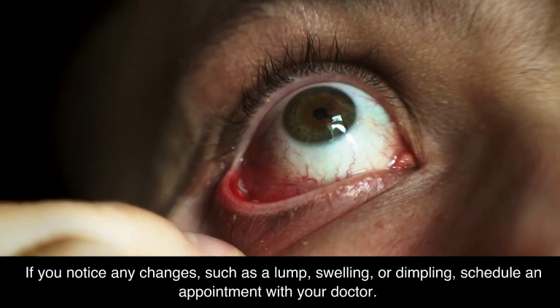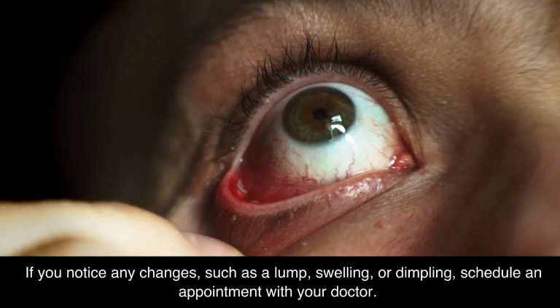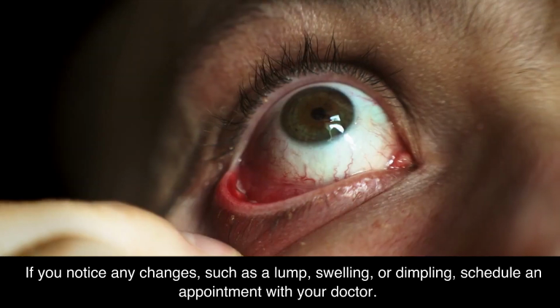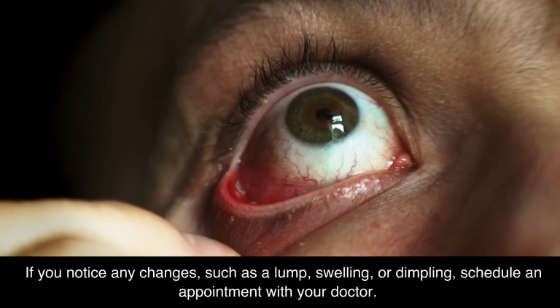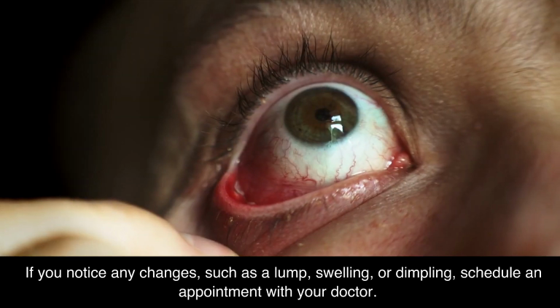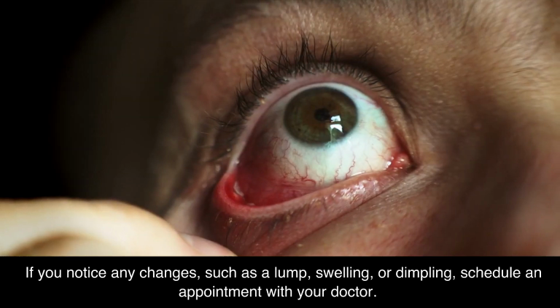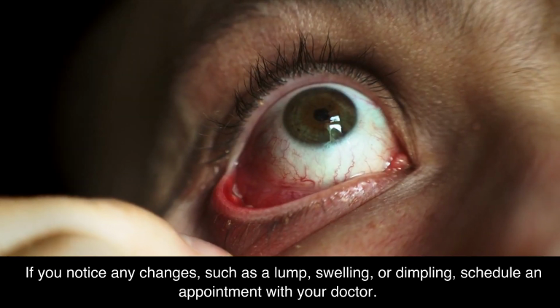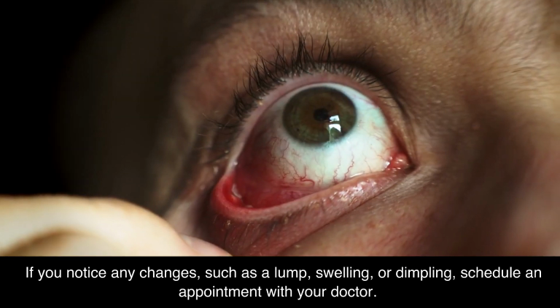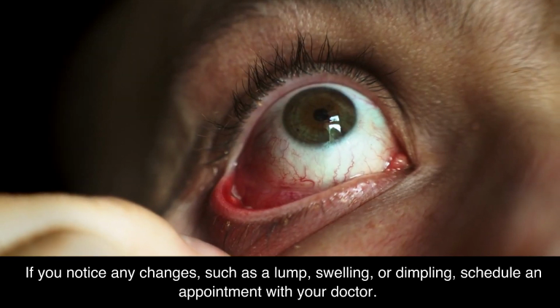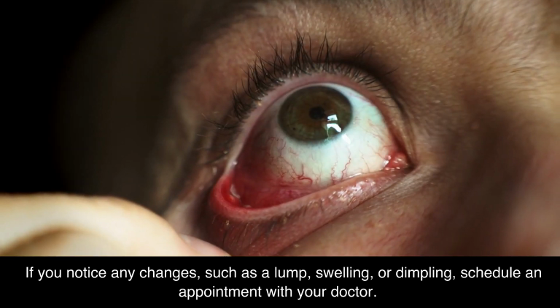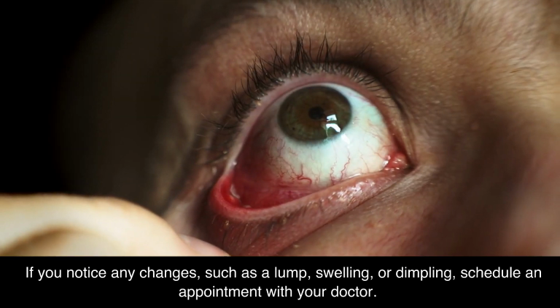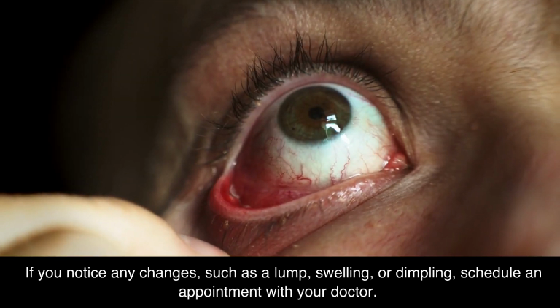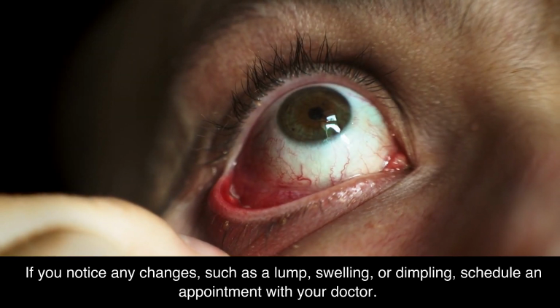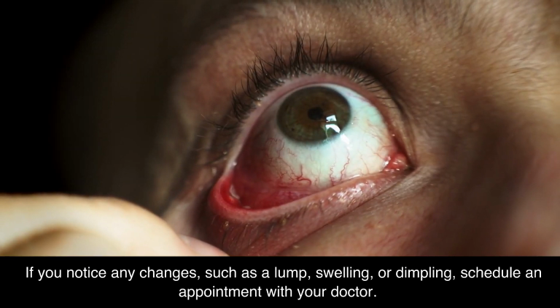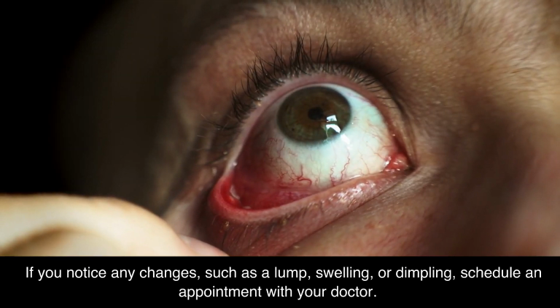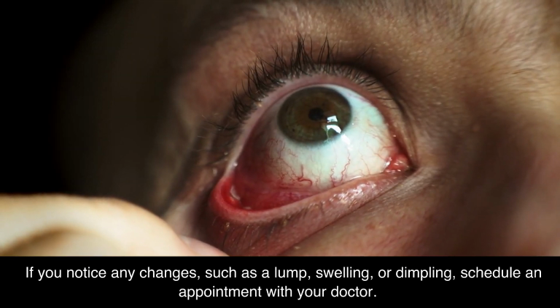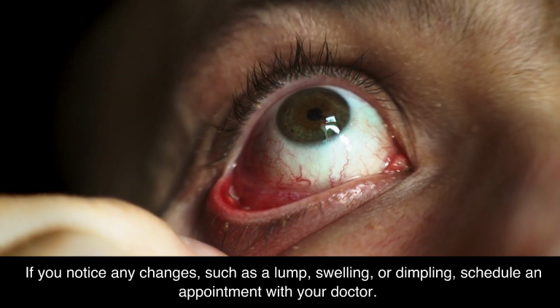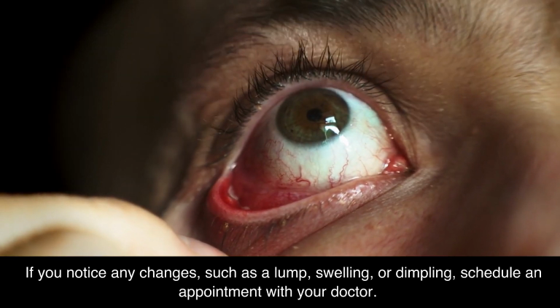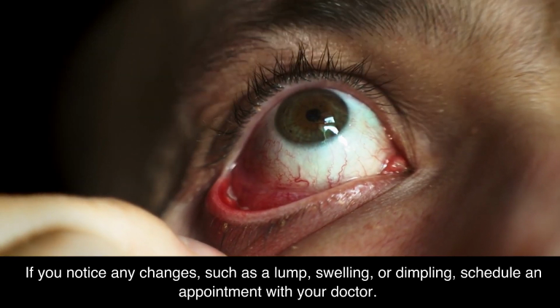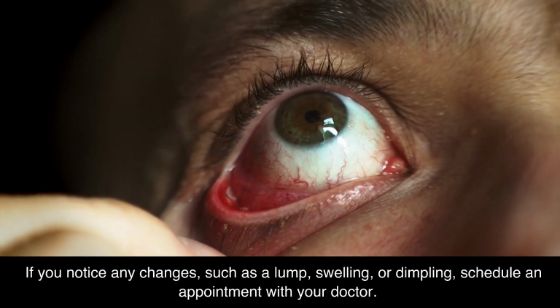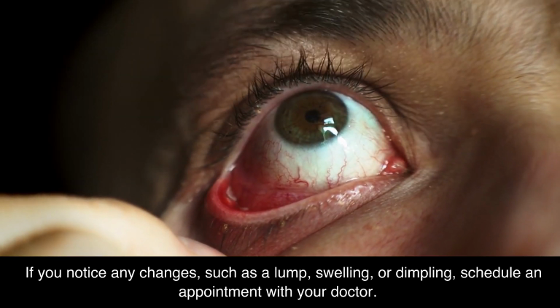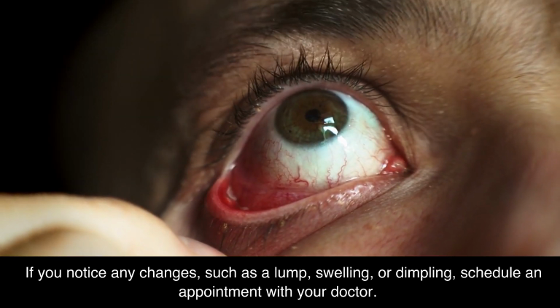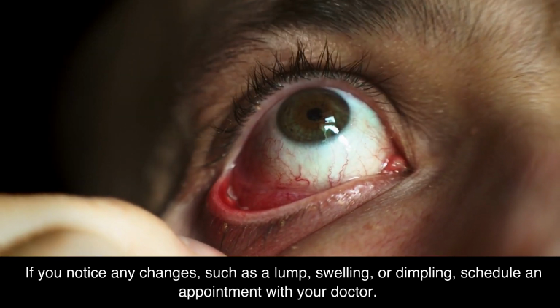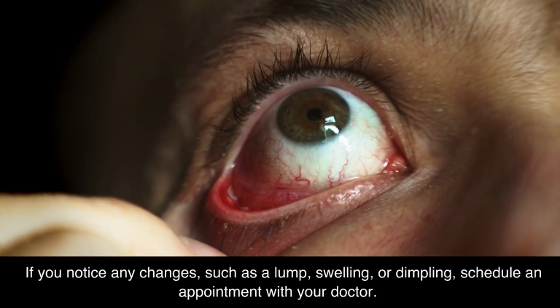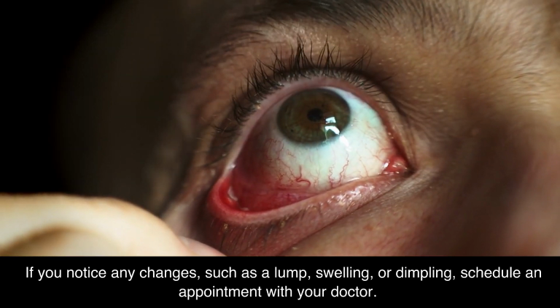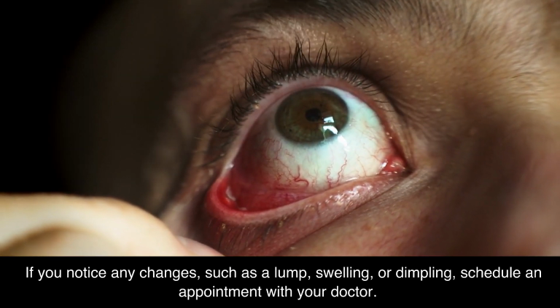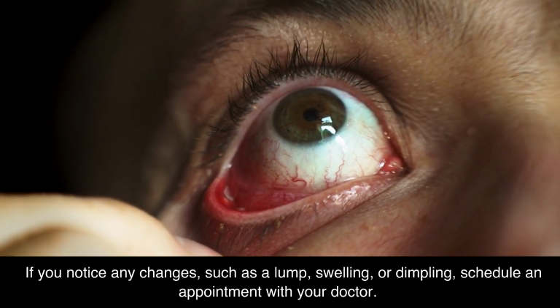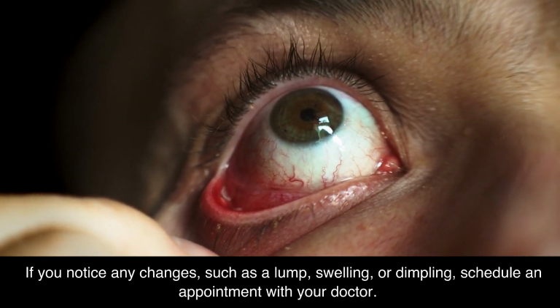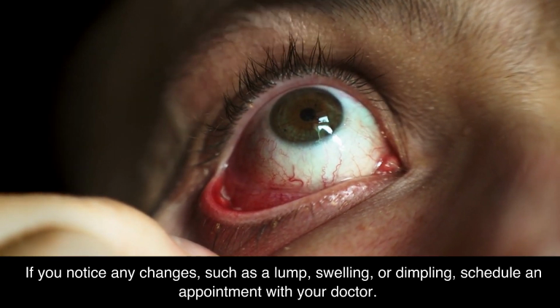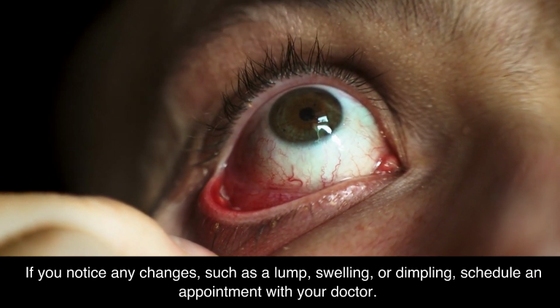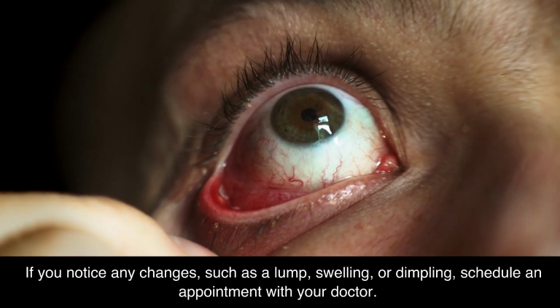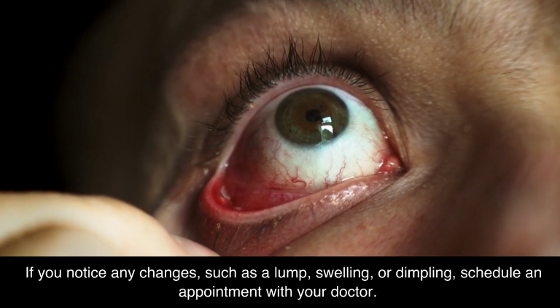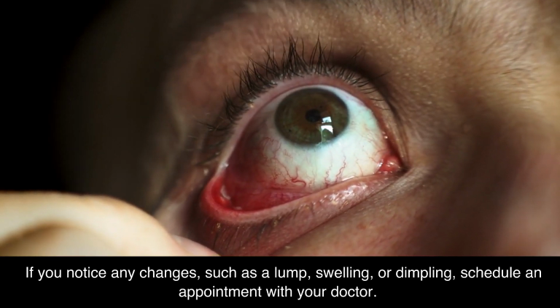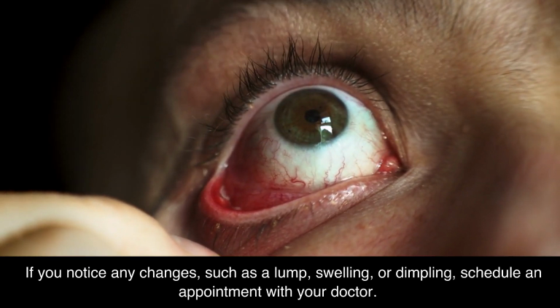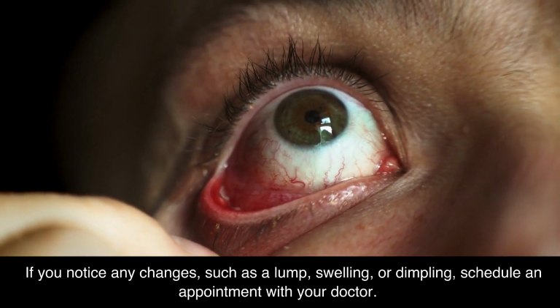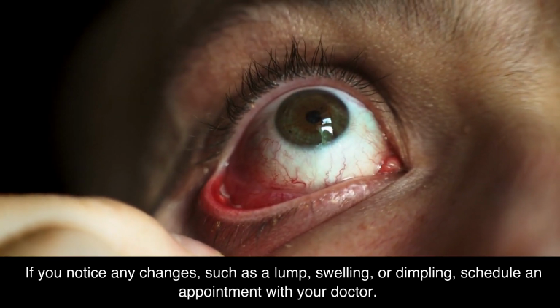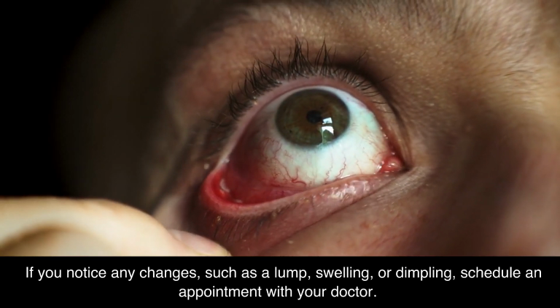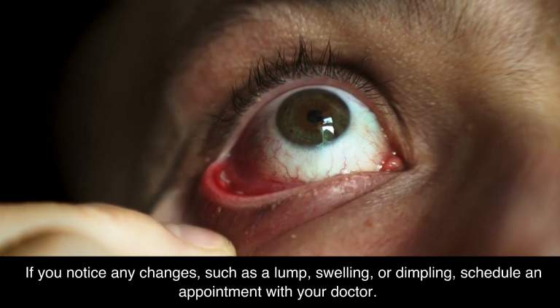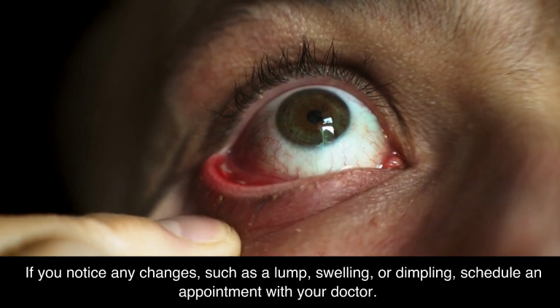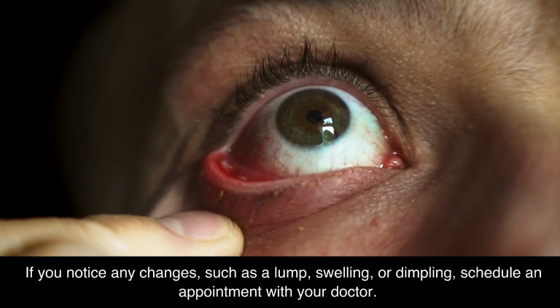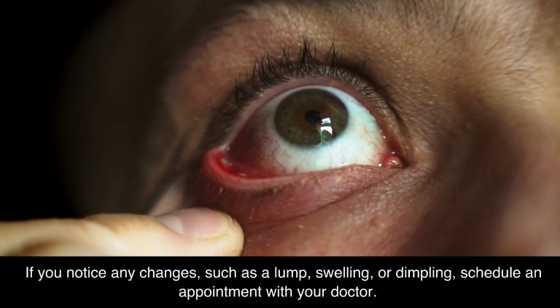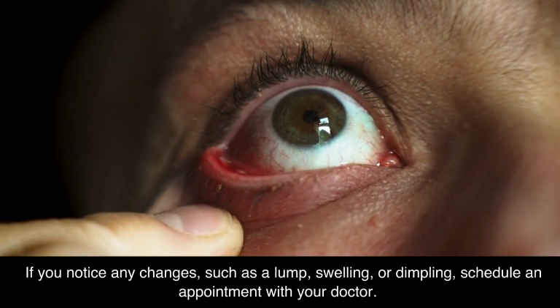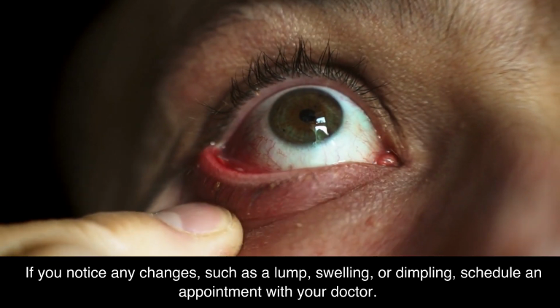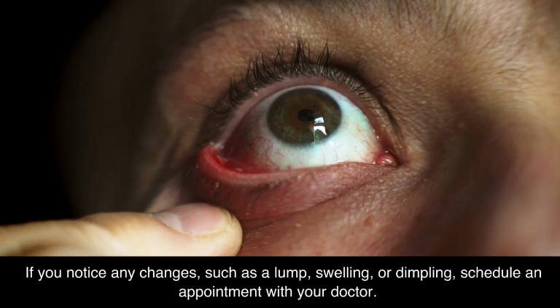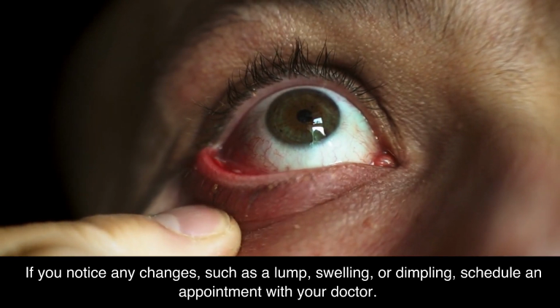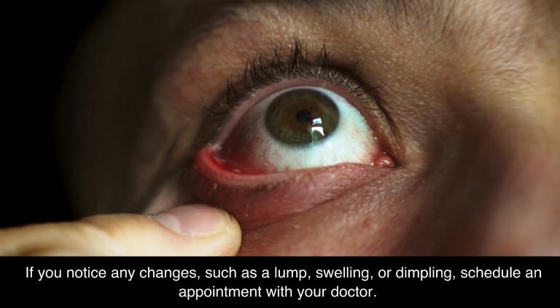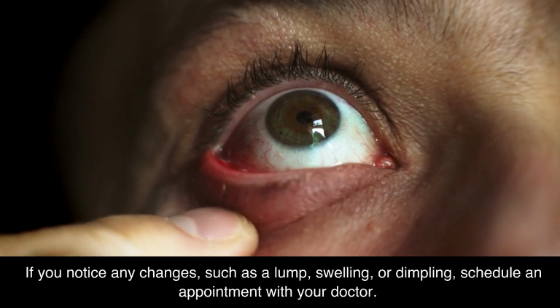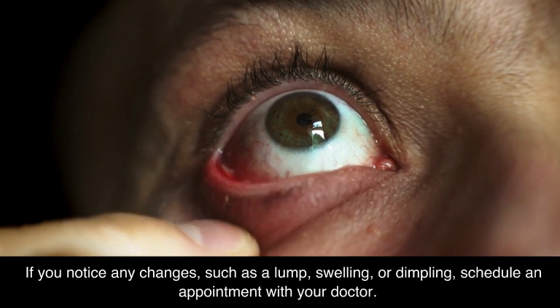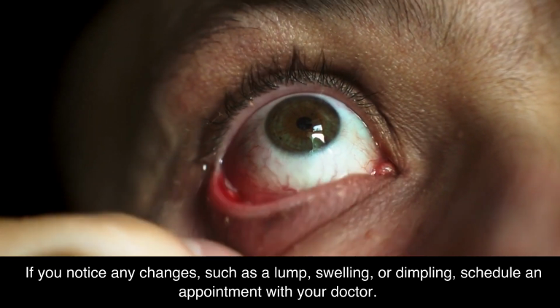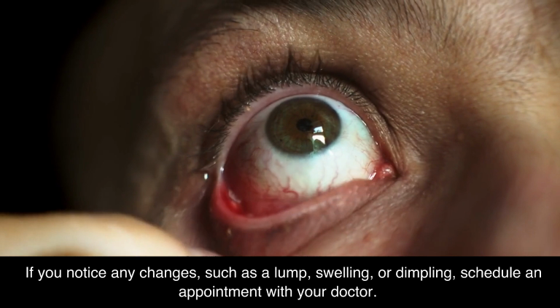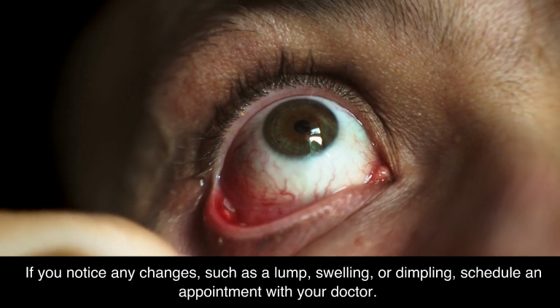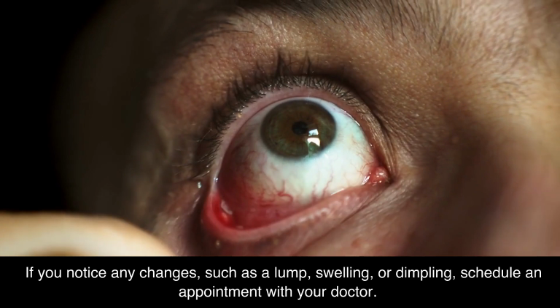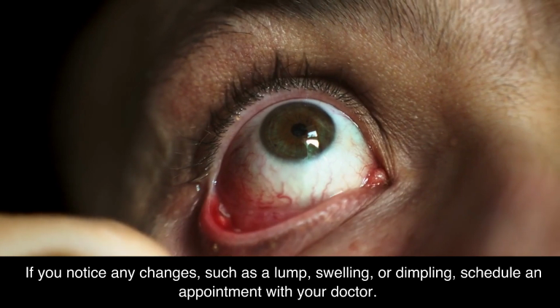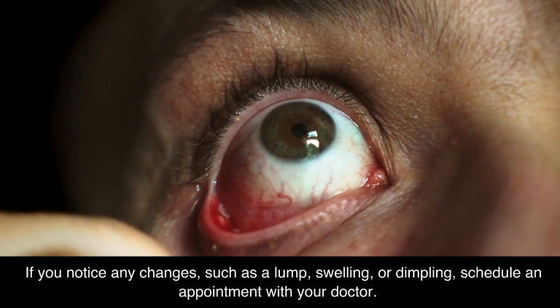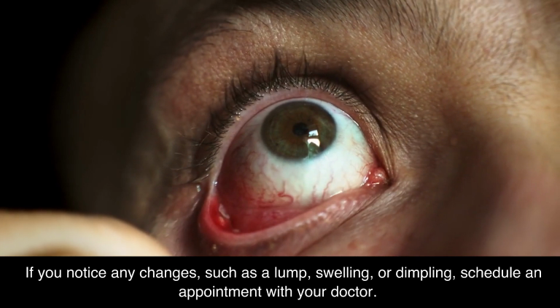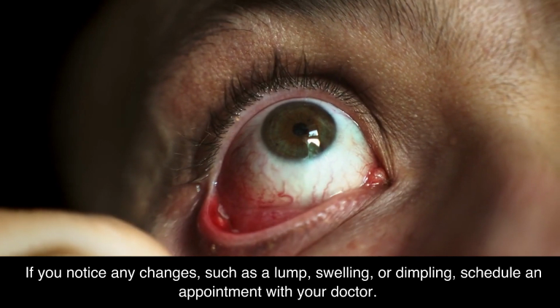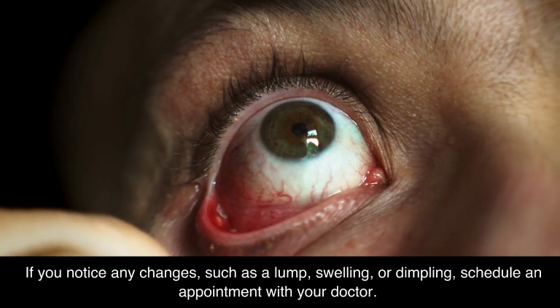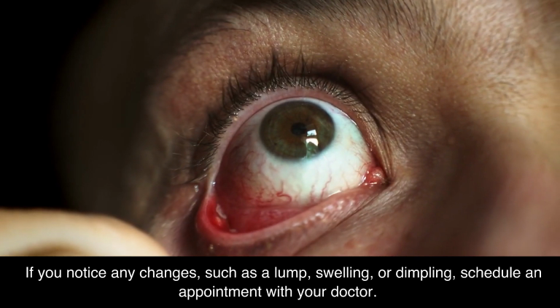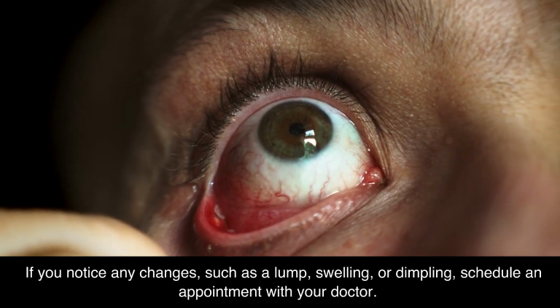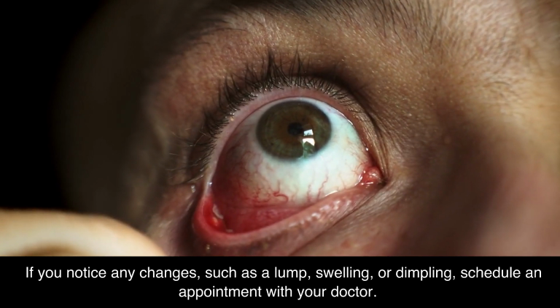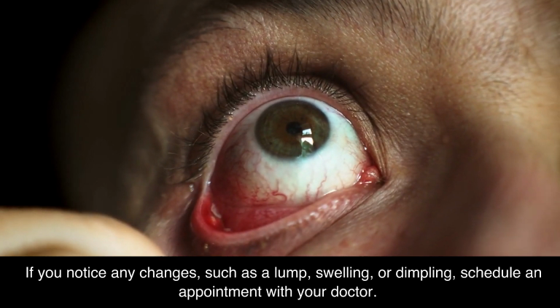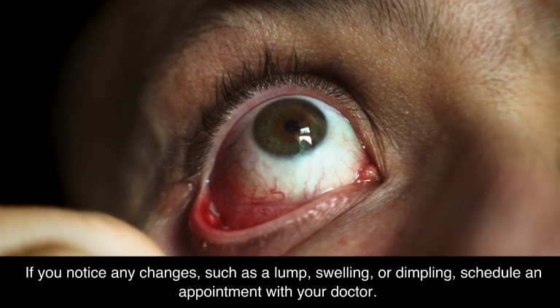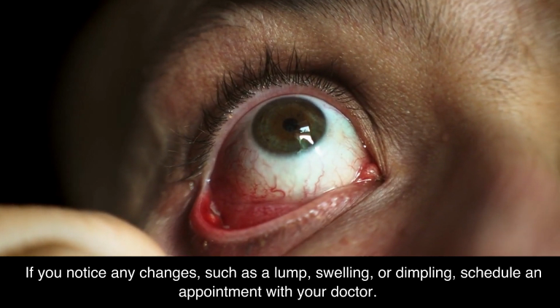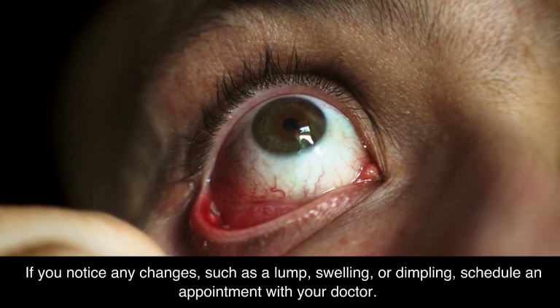If you notice any changes, such as a lump, swelling, or dimpling, schedule an appointment with your doctor.